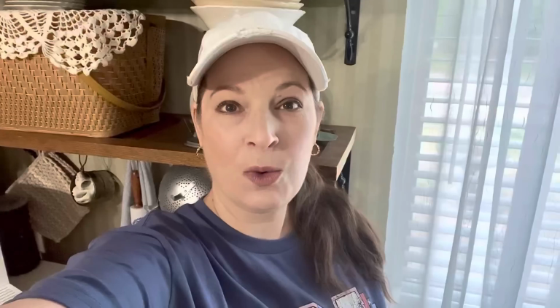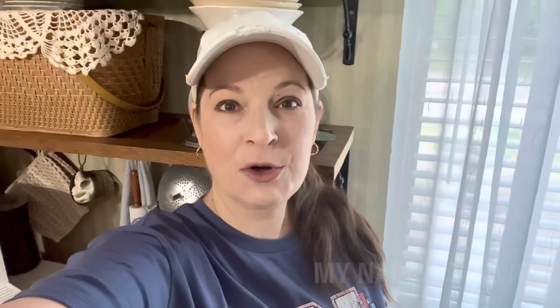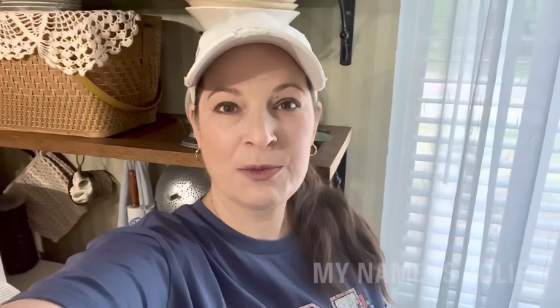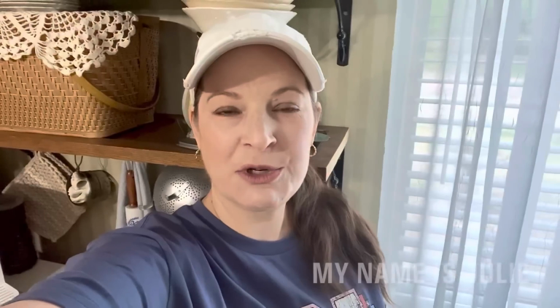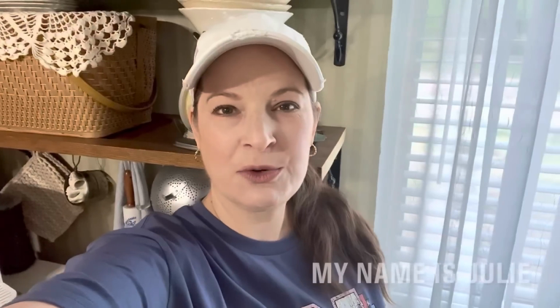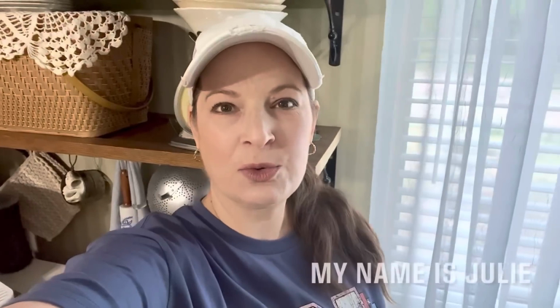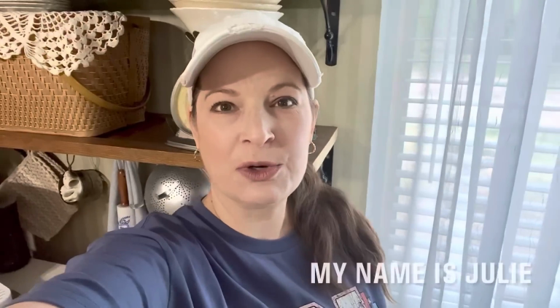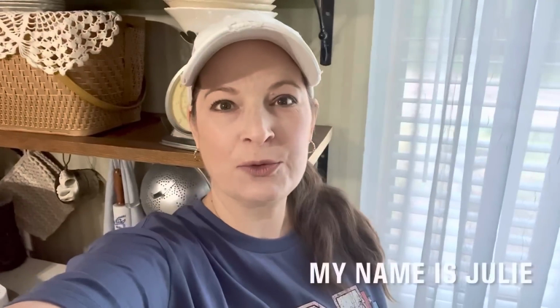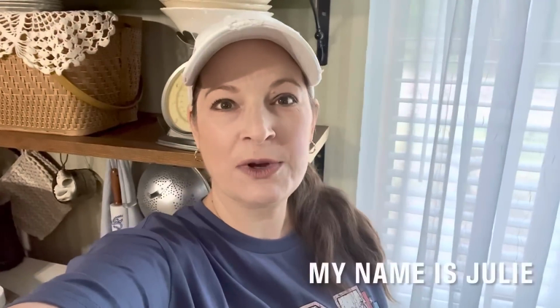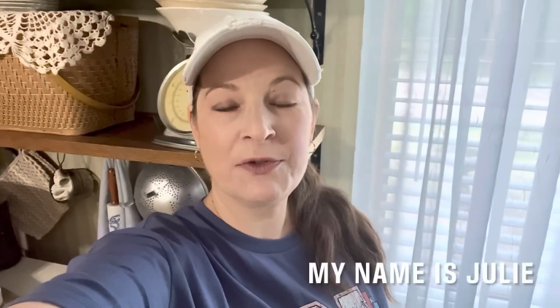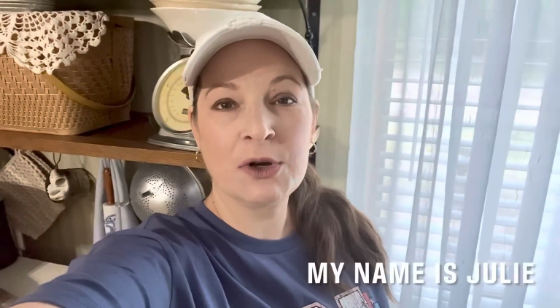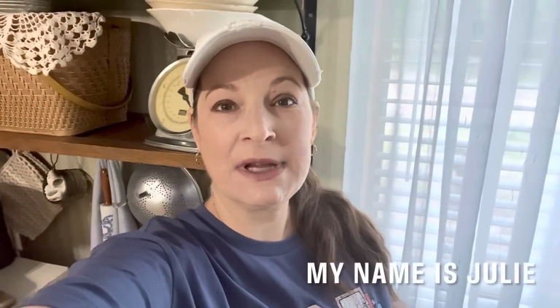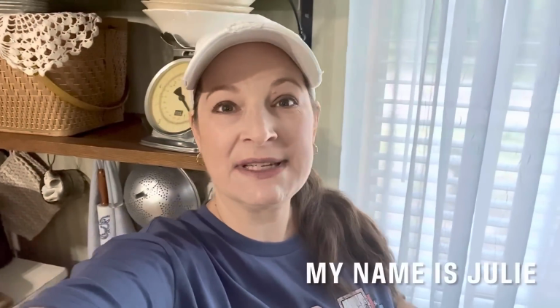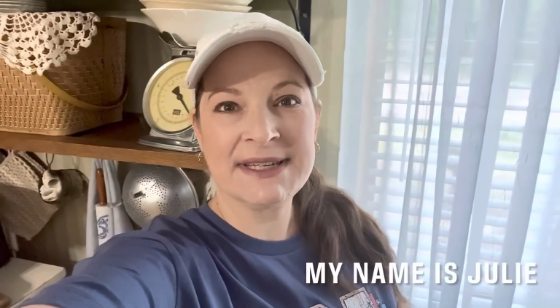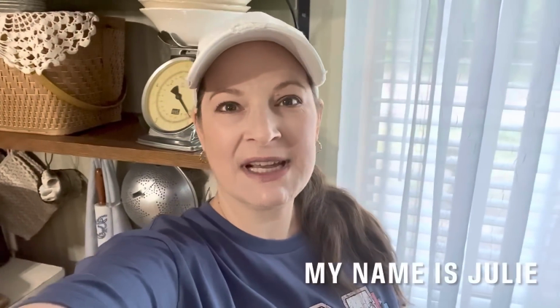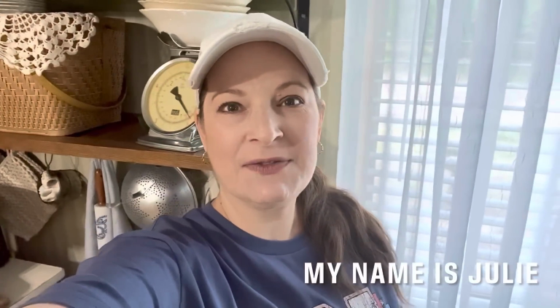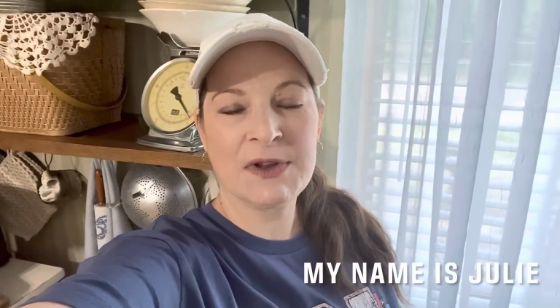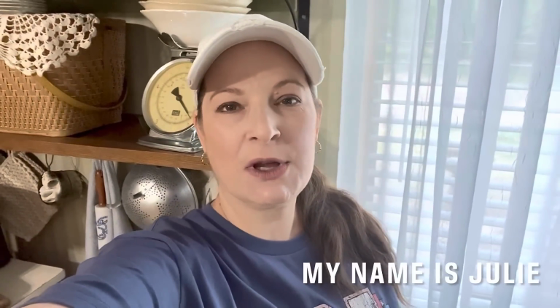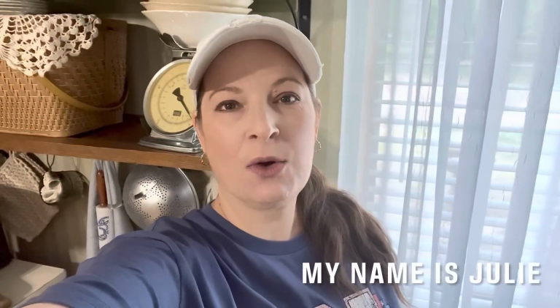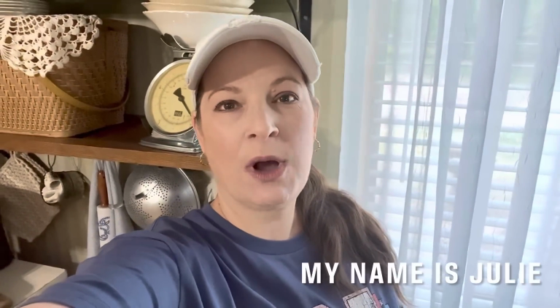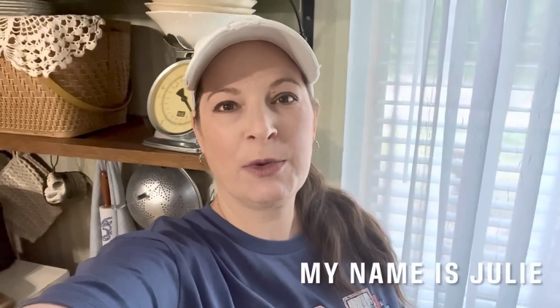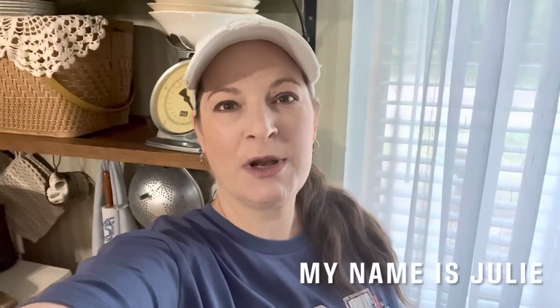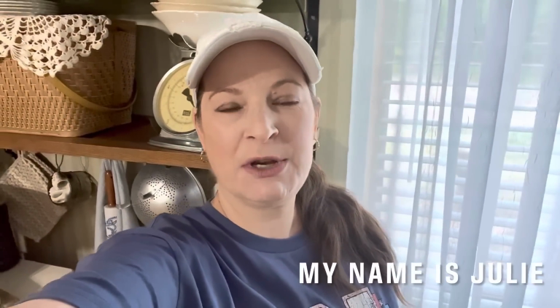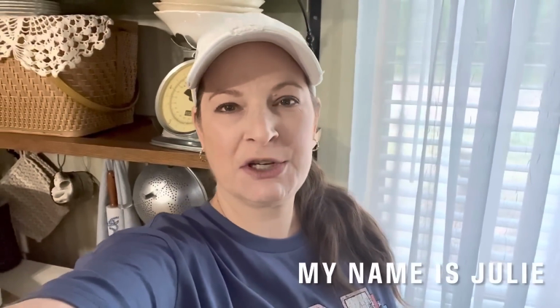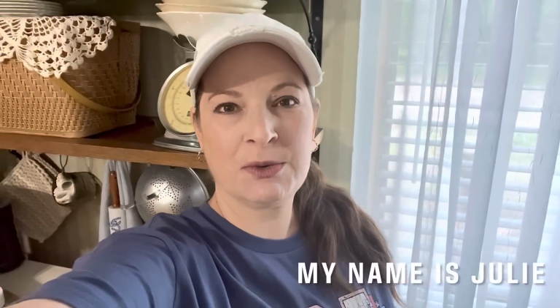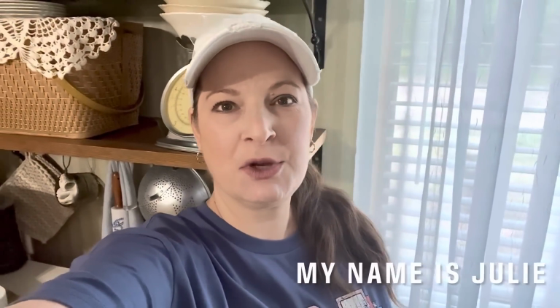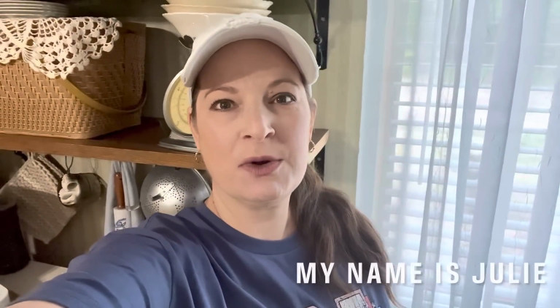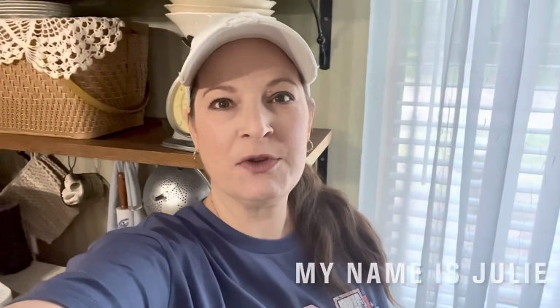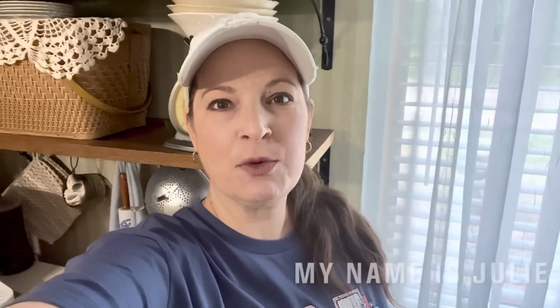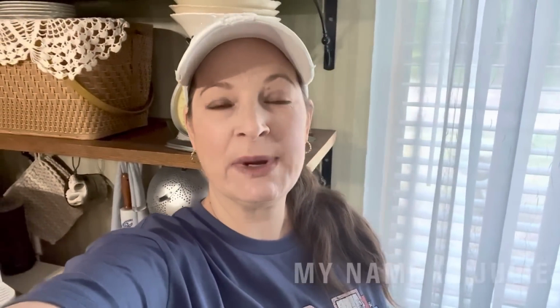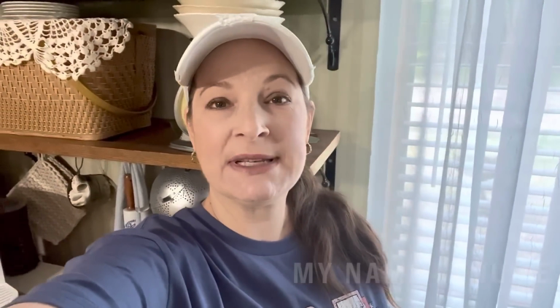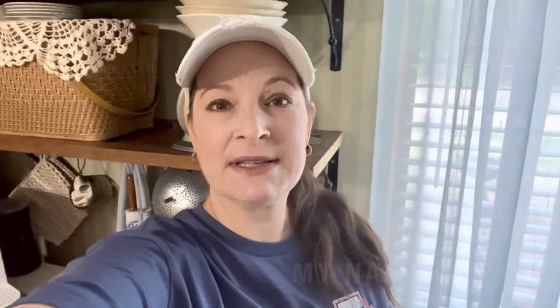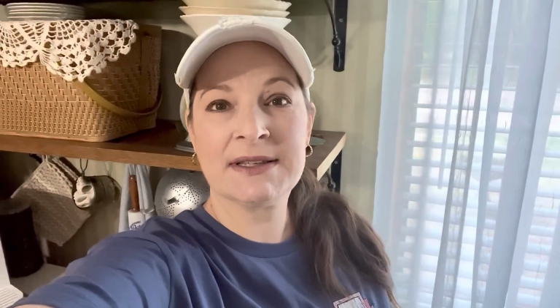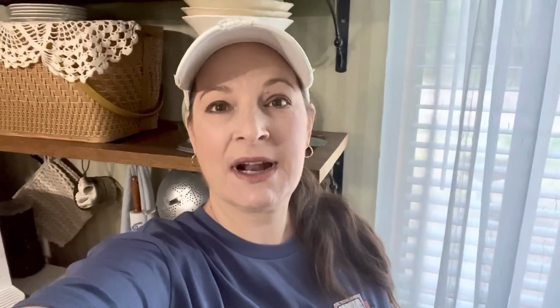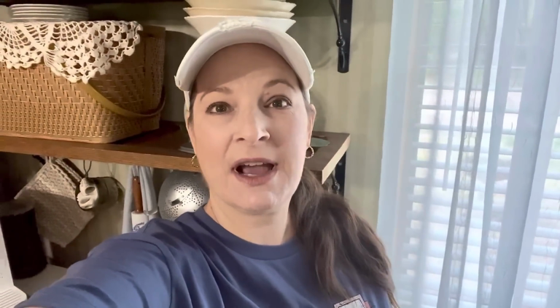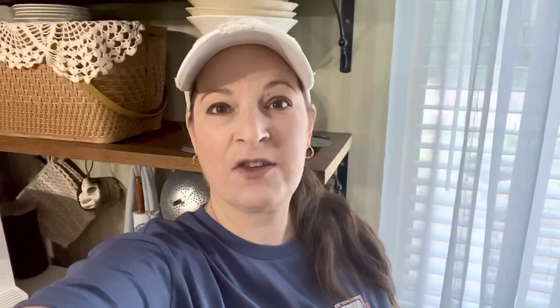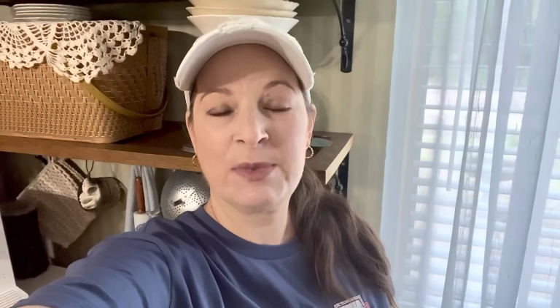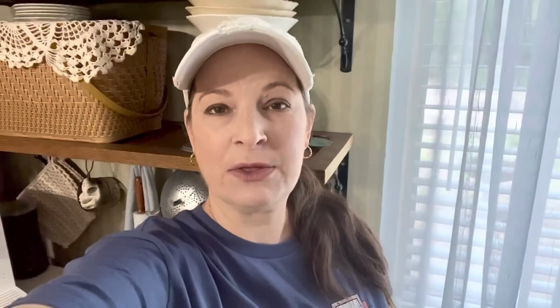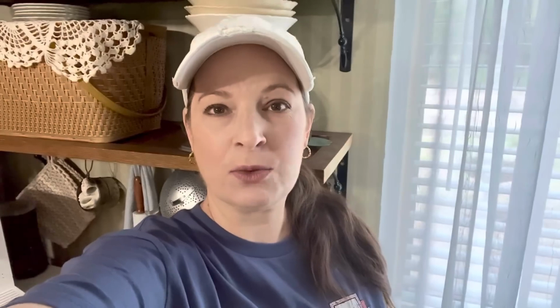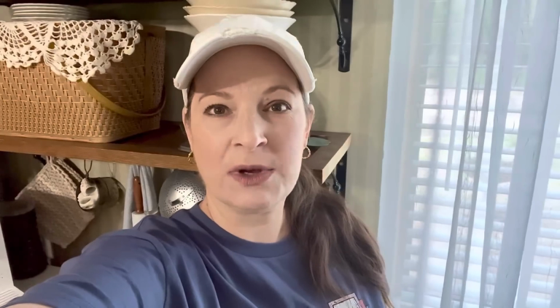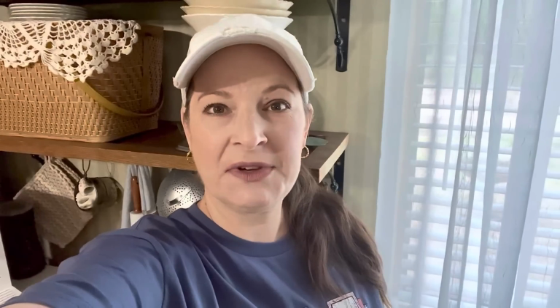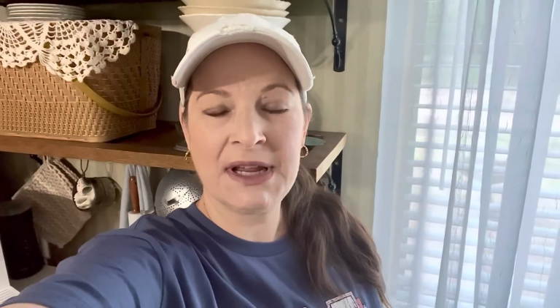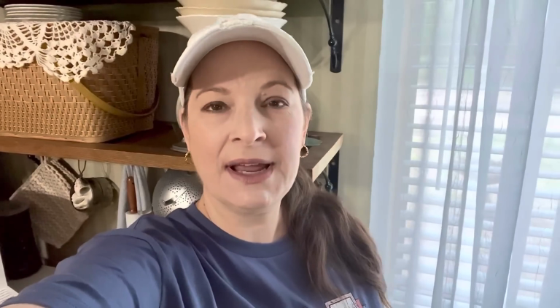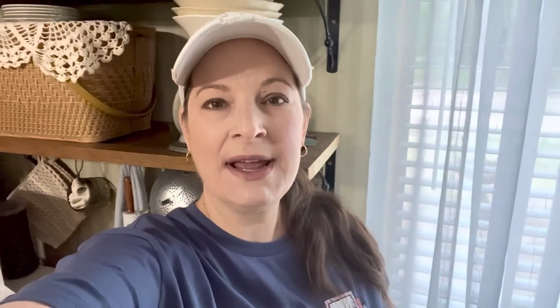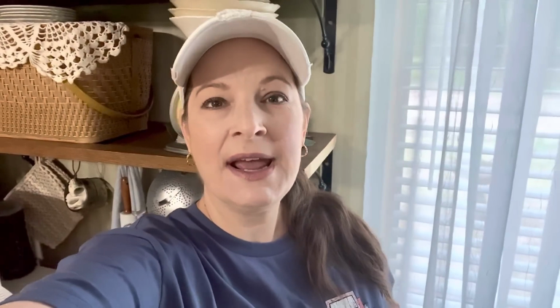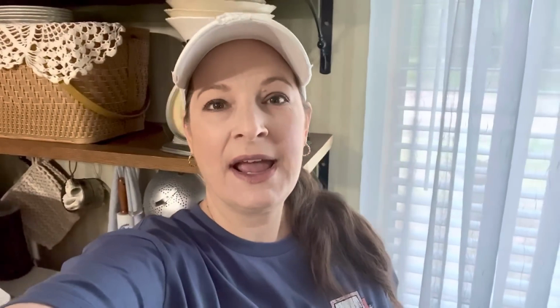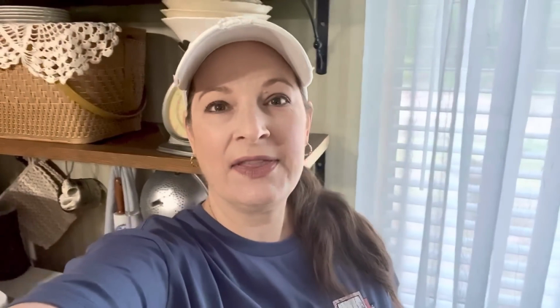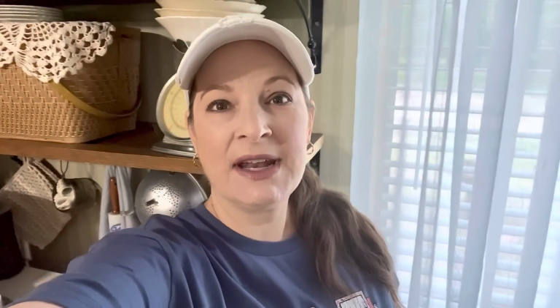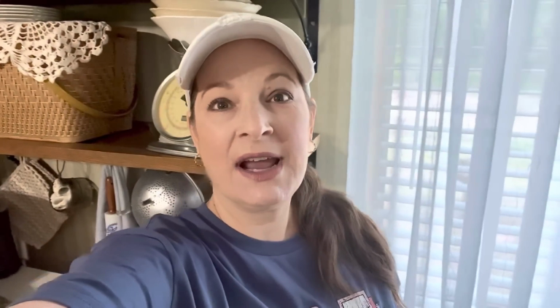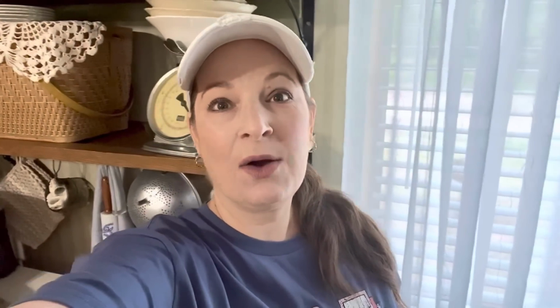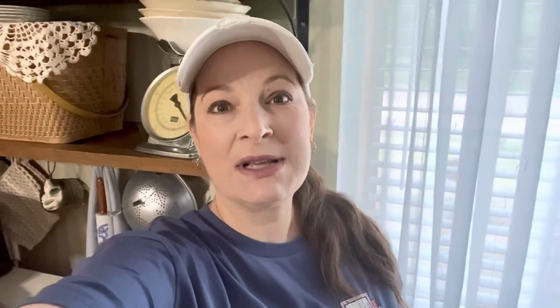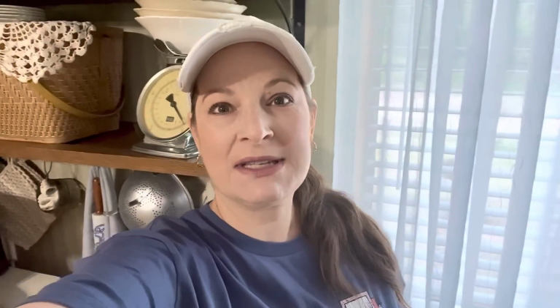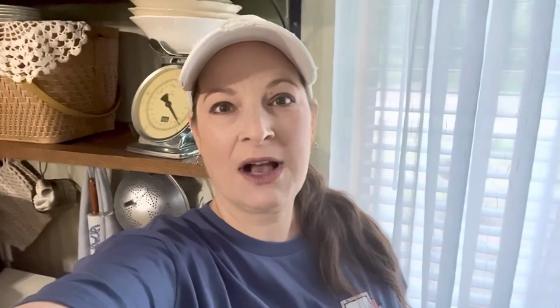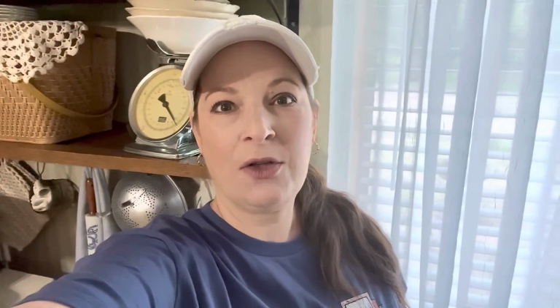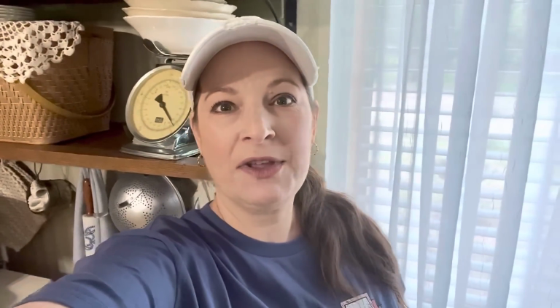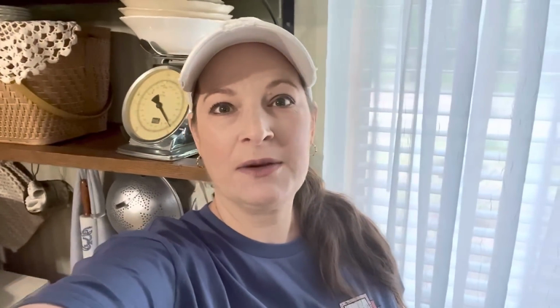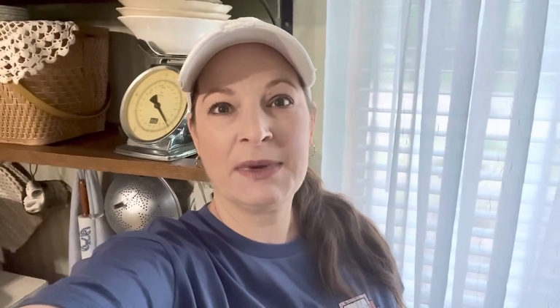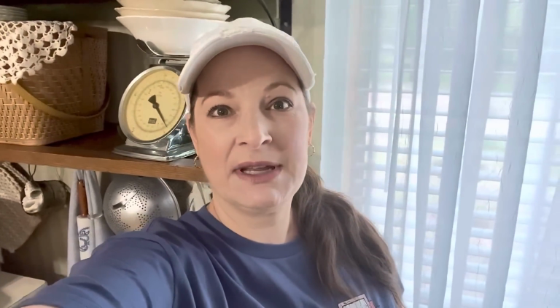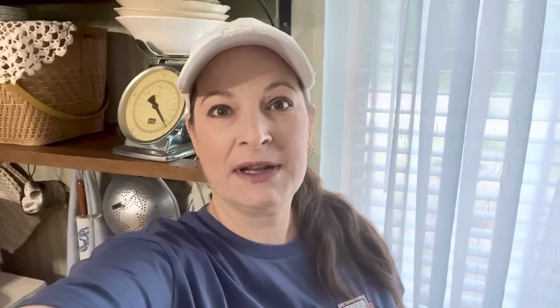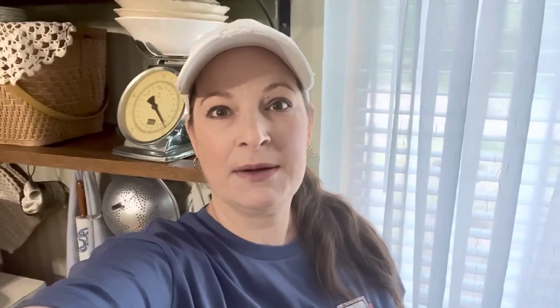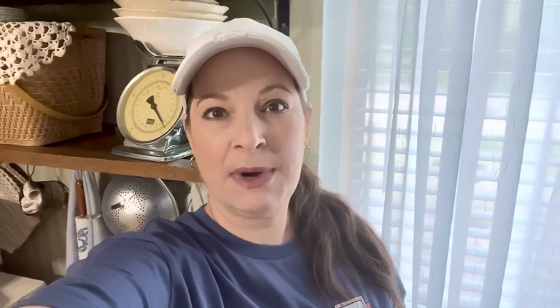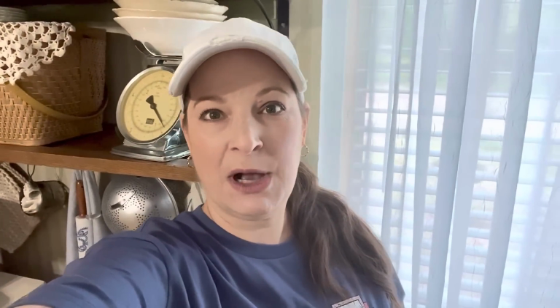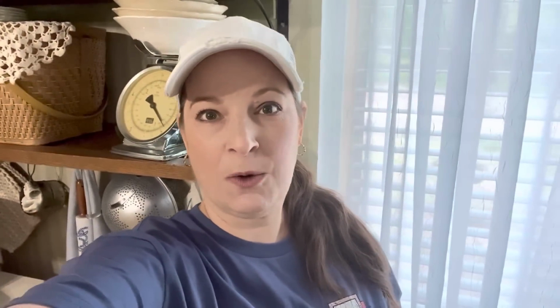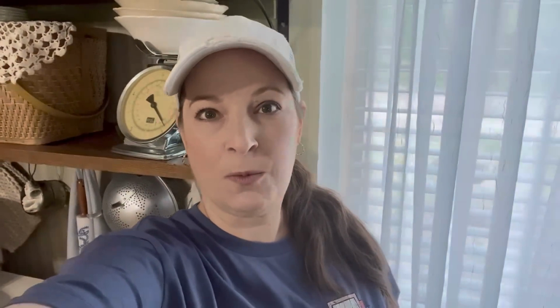Welcome to Thrill Thrifter. In today's video, I'm going to be showing you a few pieces that I have been thrifting and then how I style them in my home.